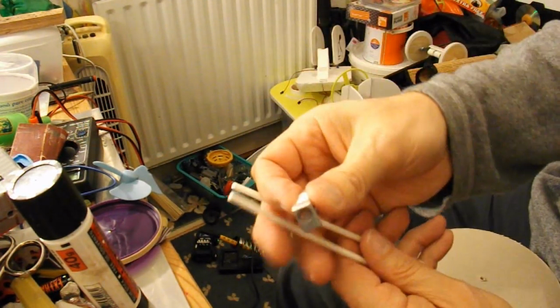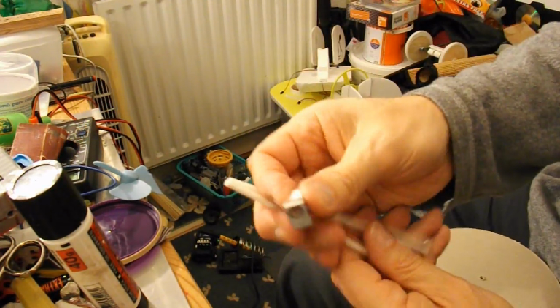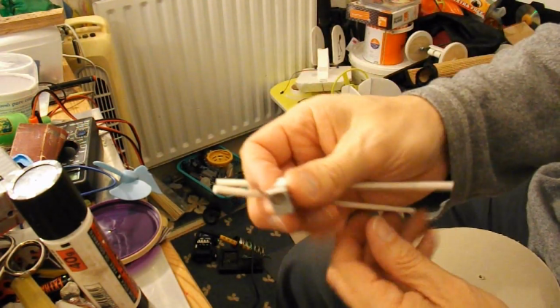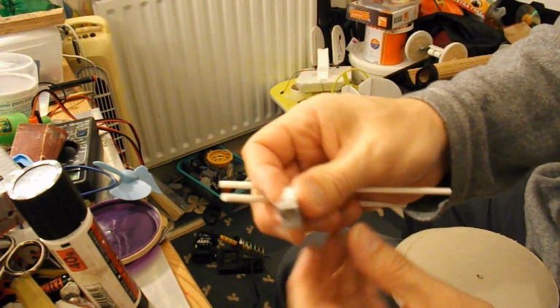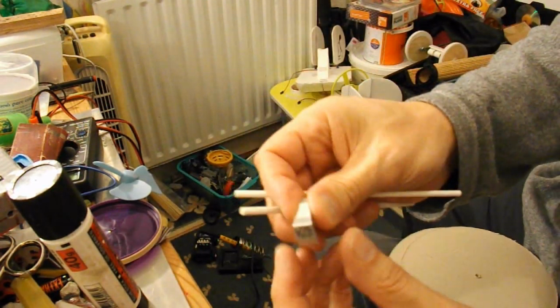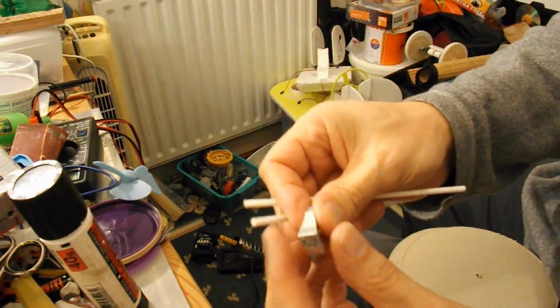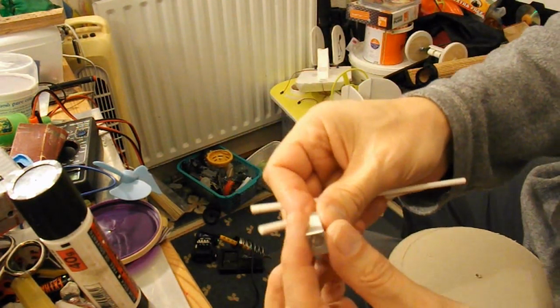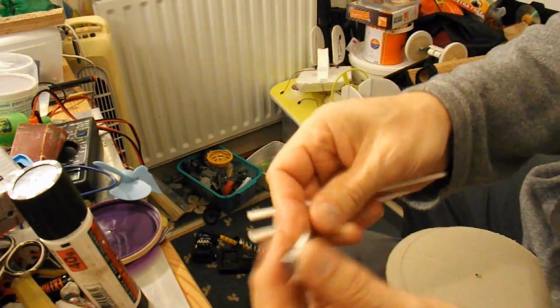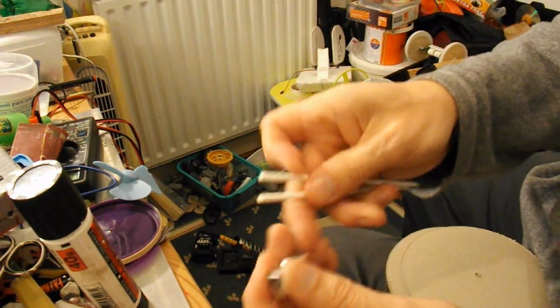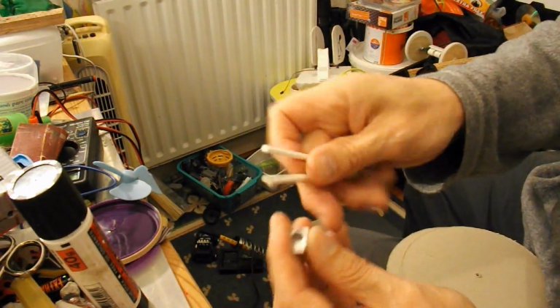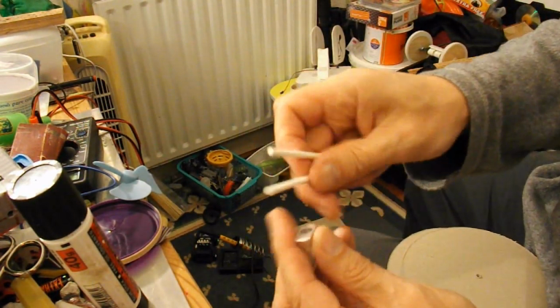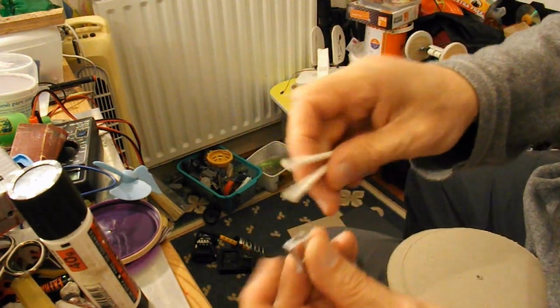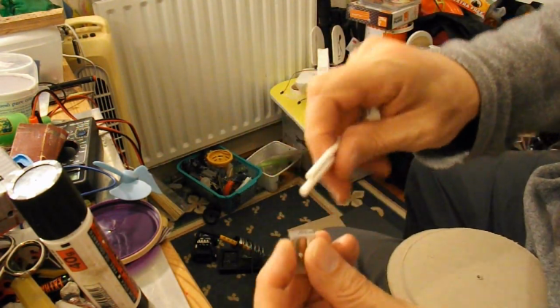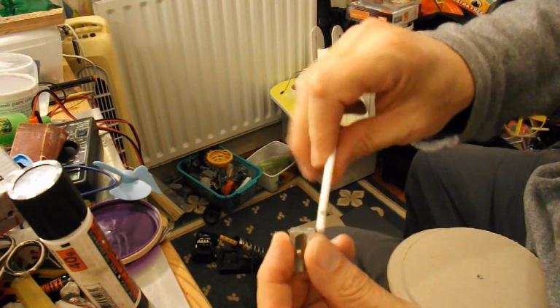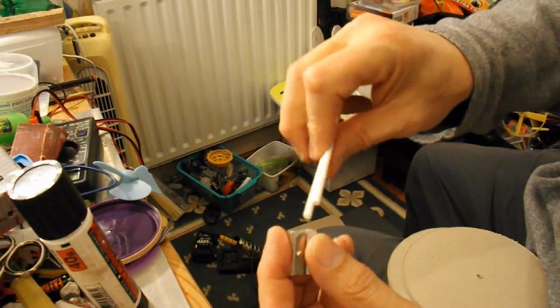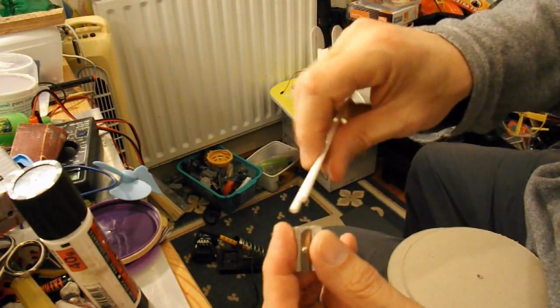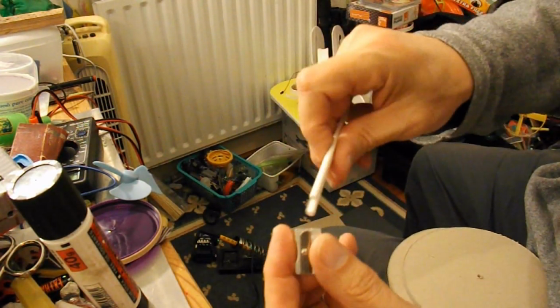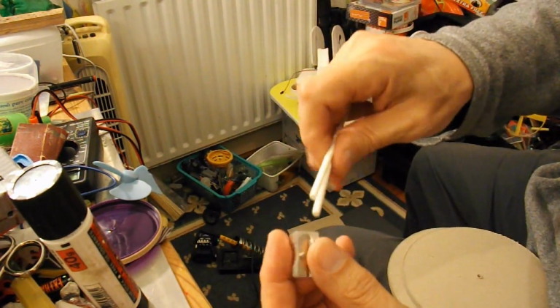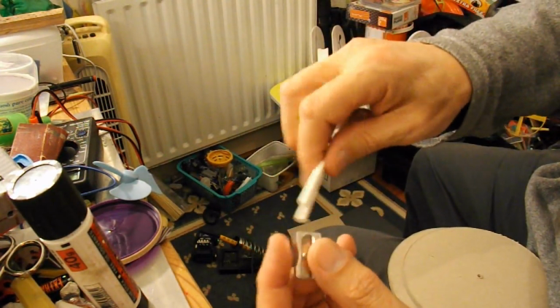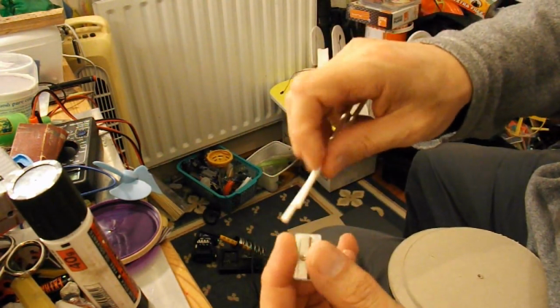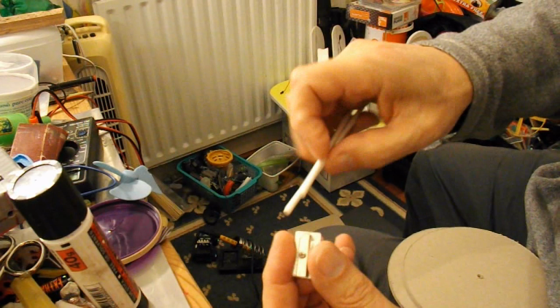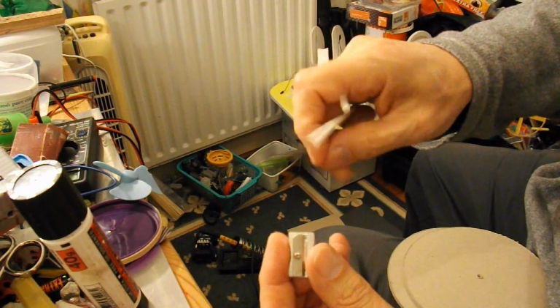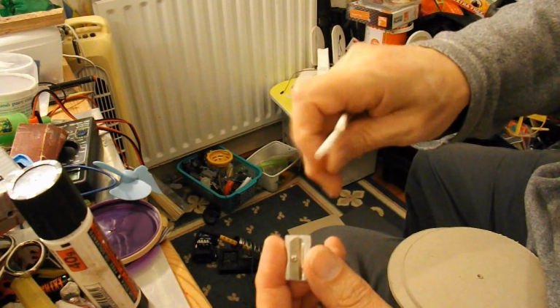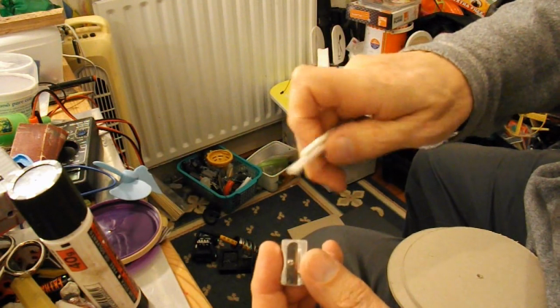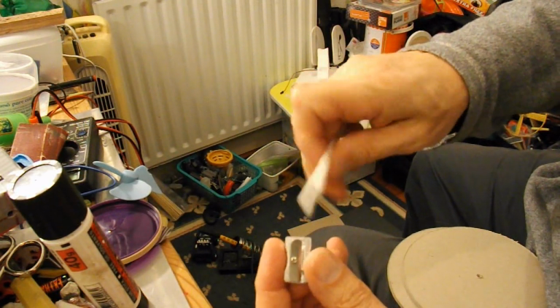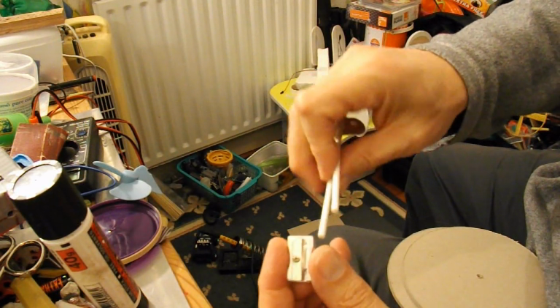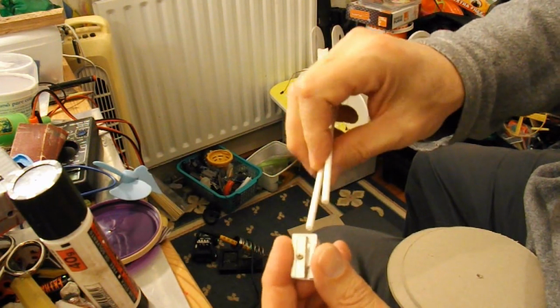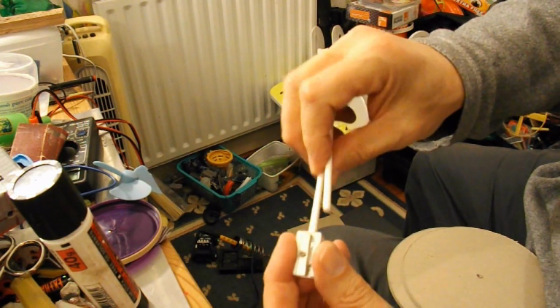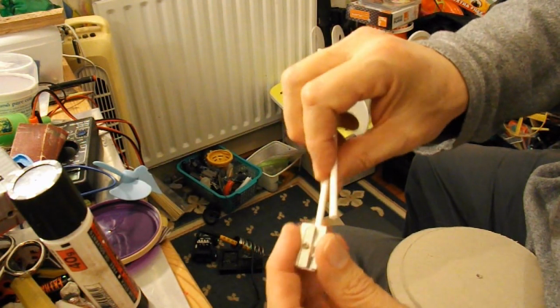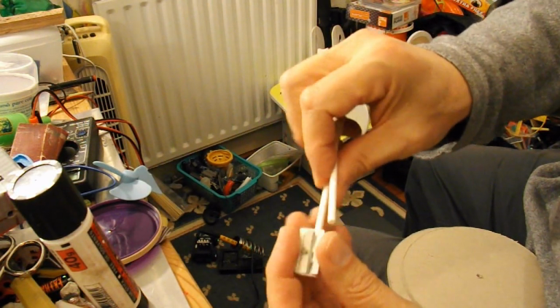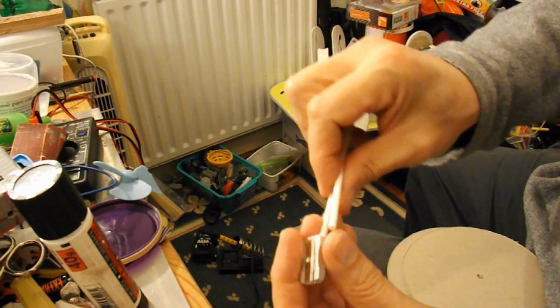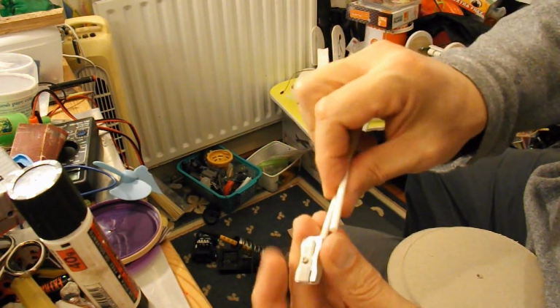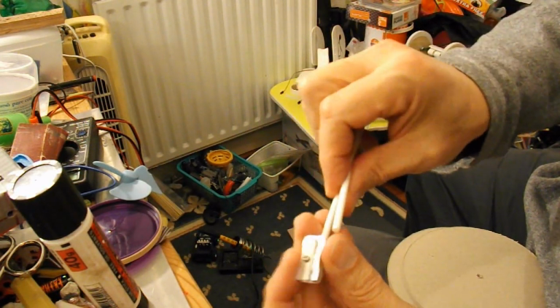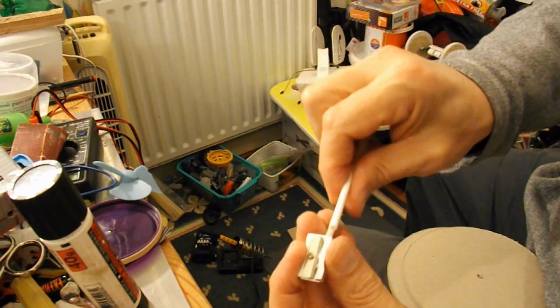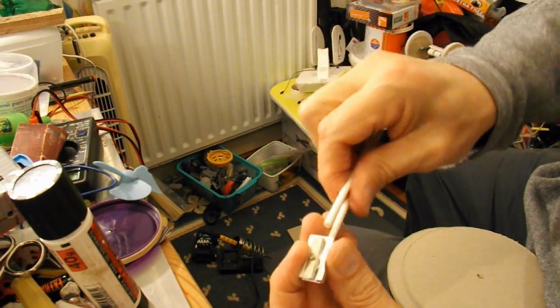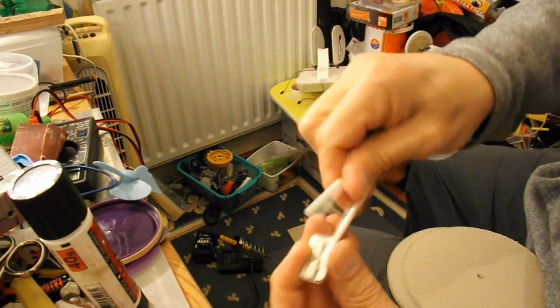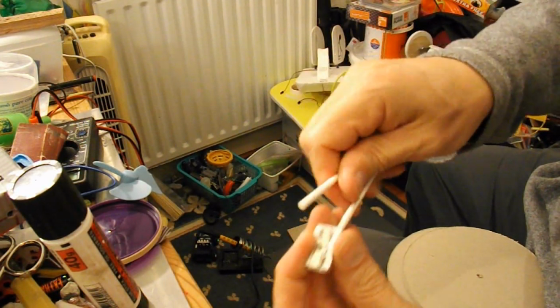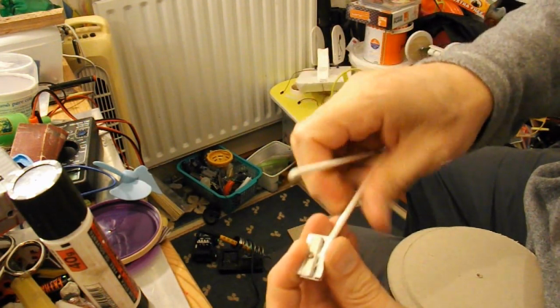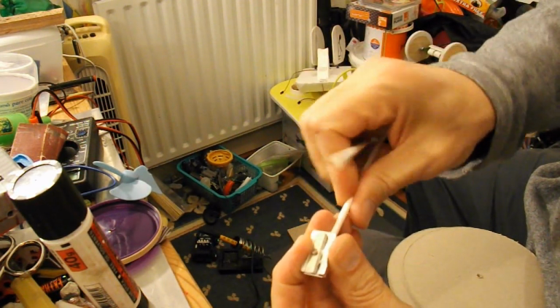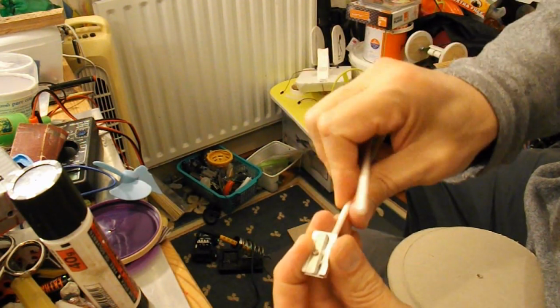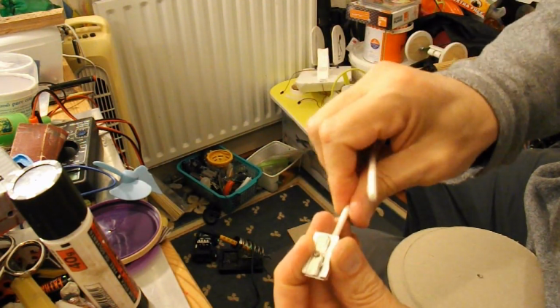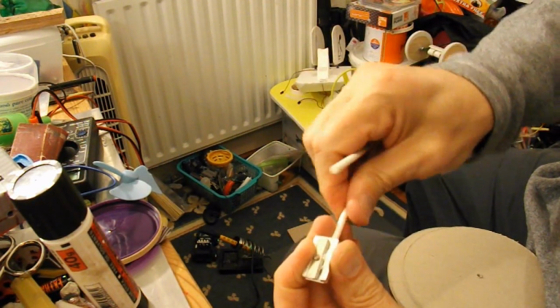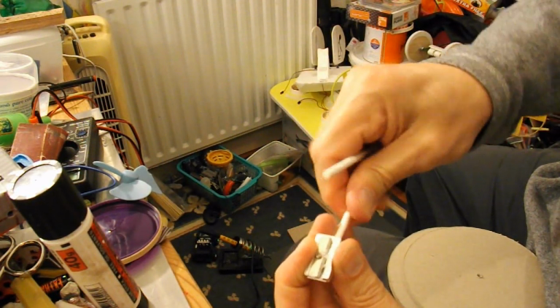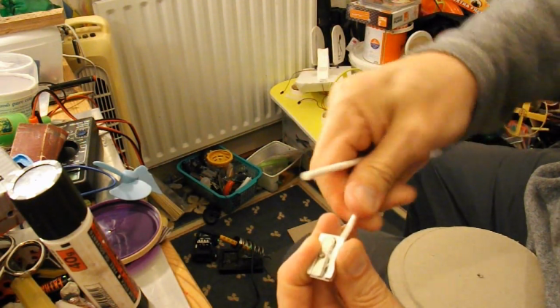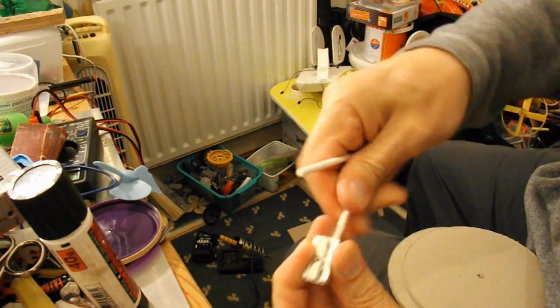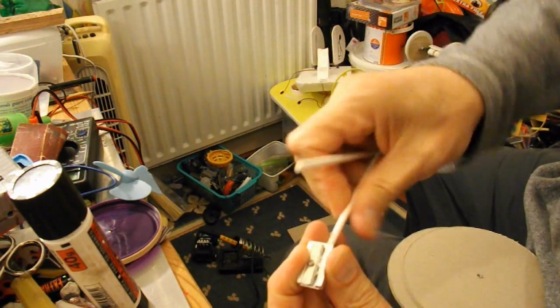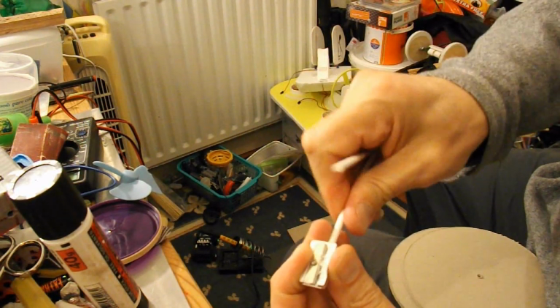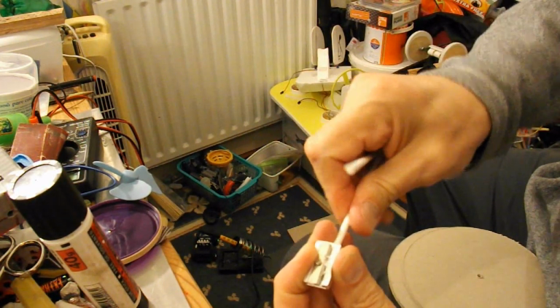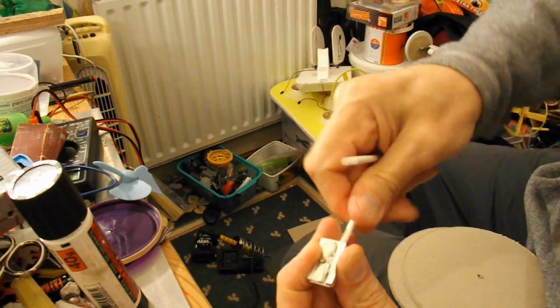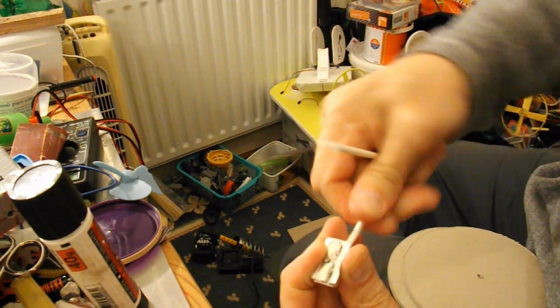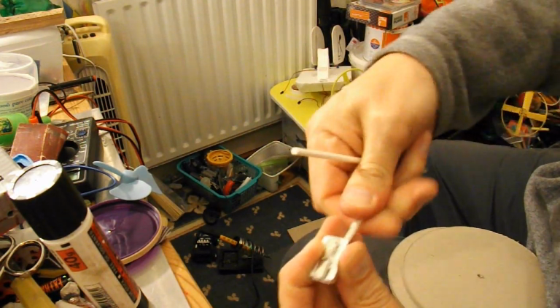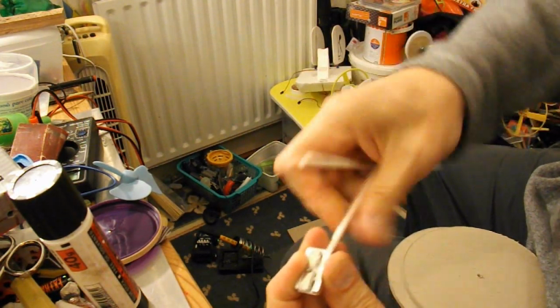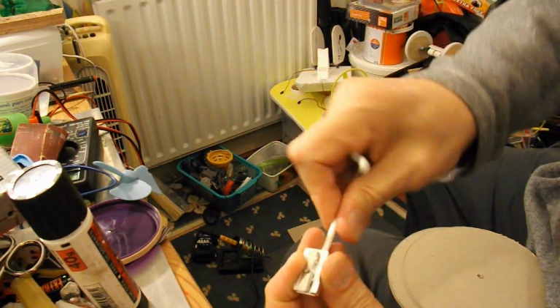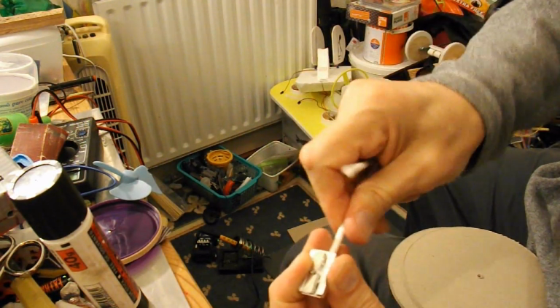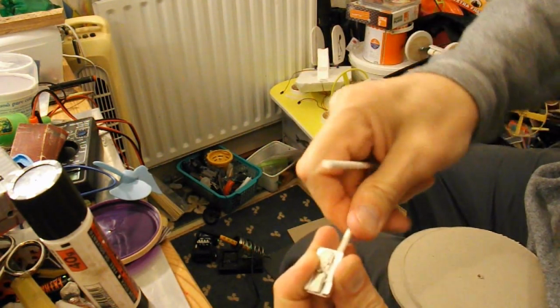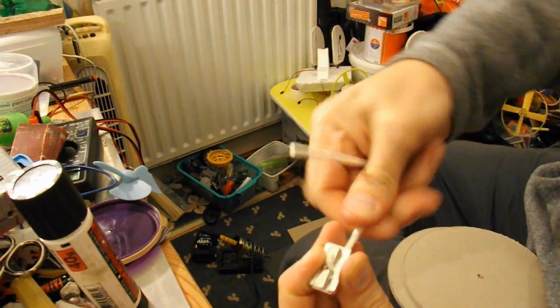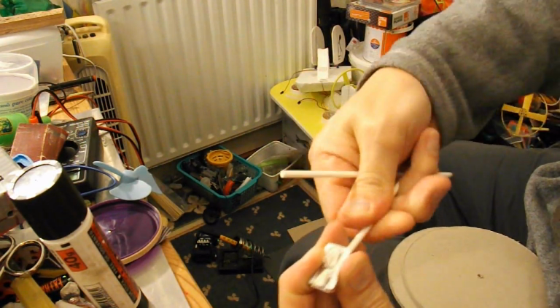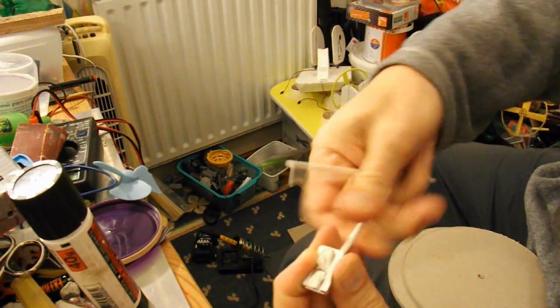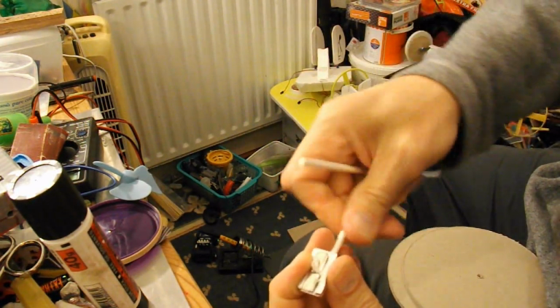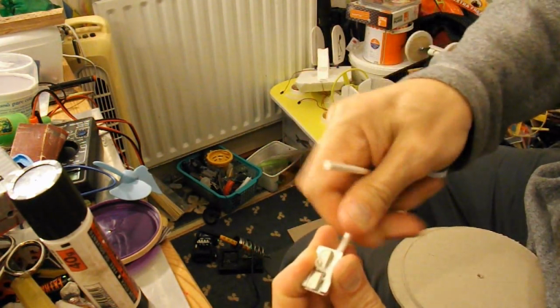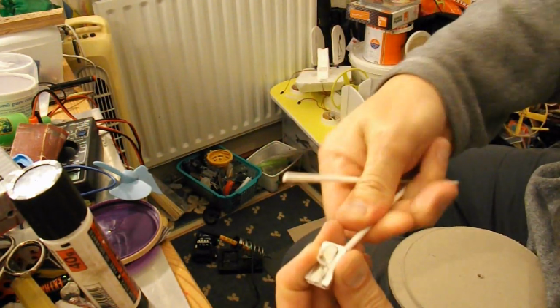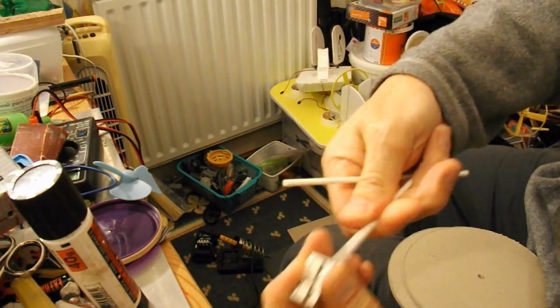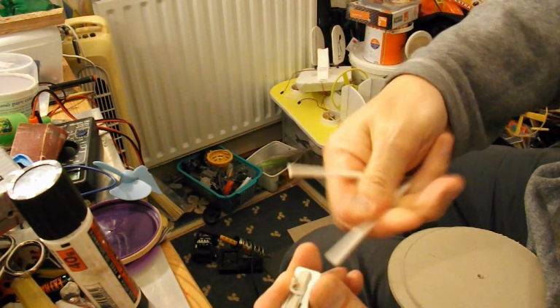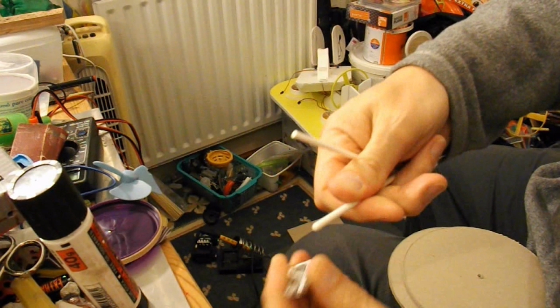Pencil sharpener — just to put a bit of a bevel on the ends so I can push them through the holes easier.